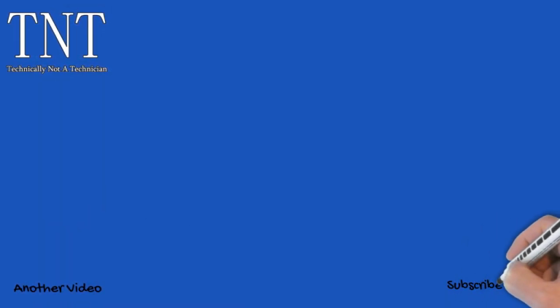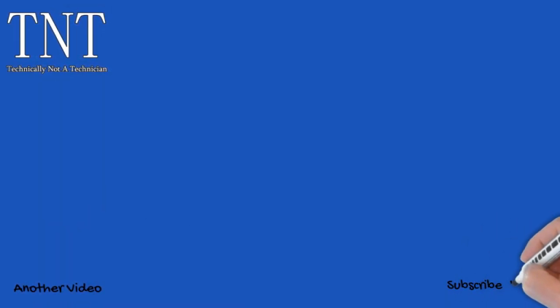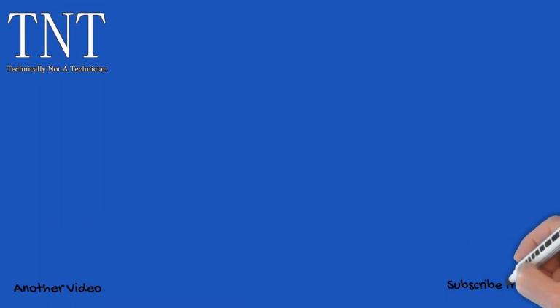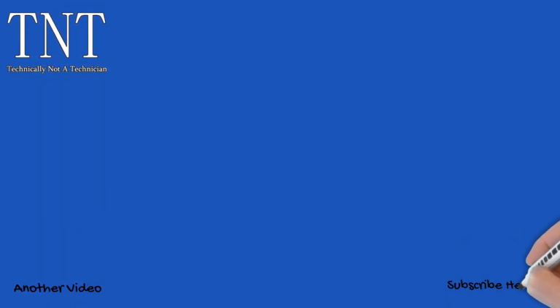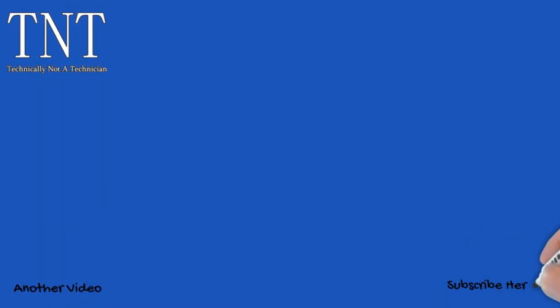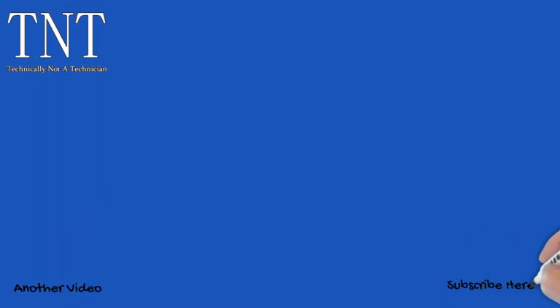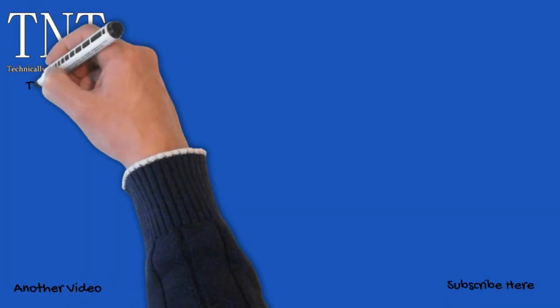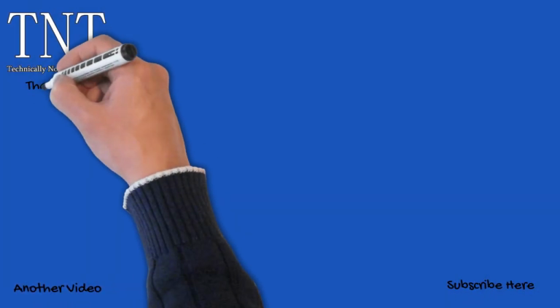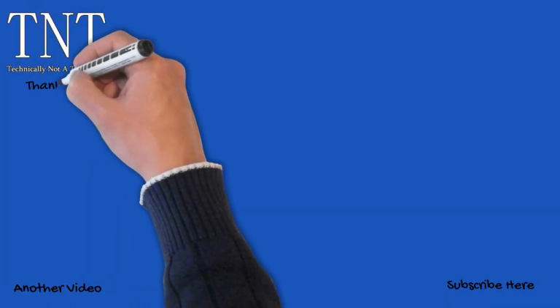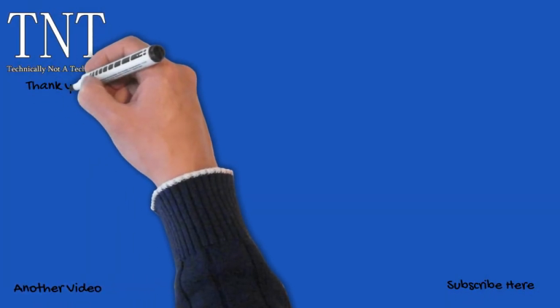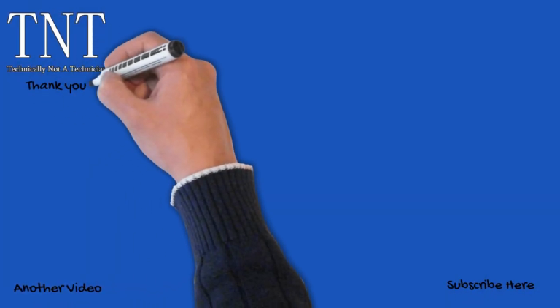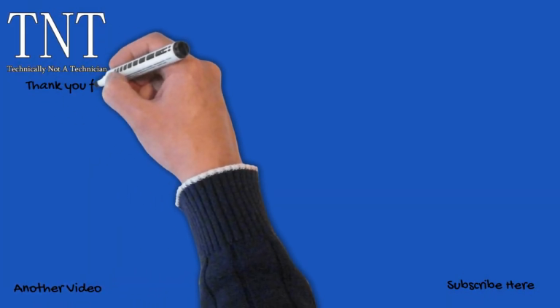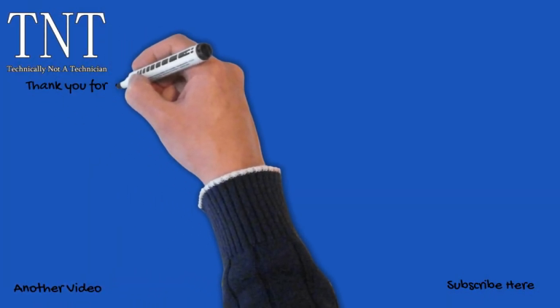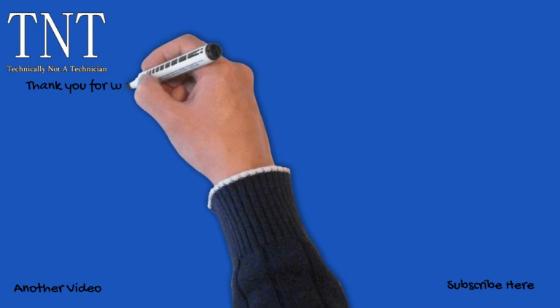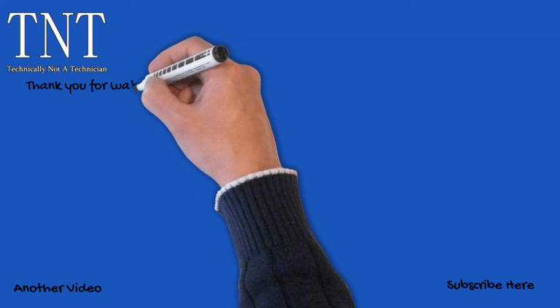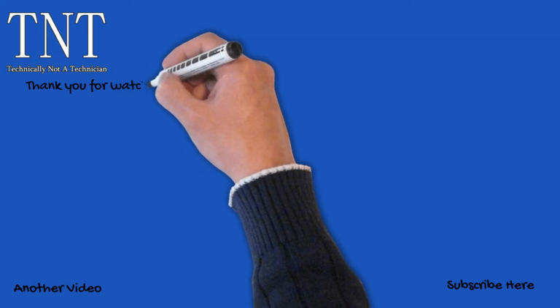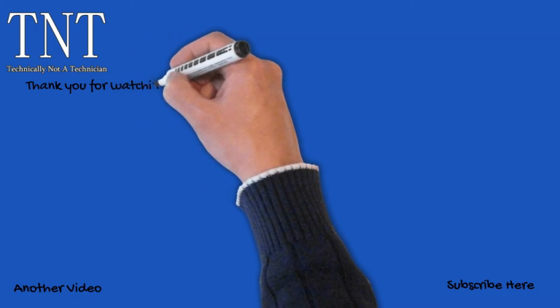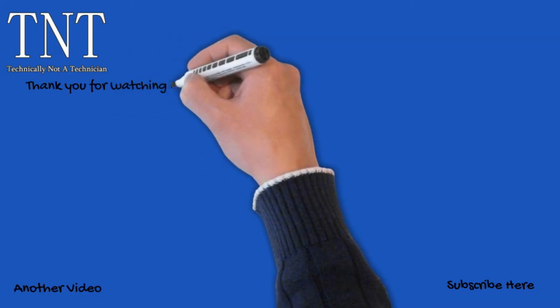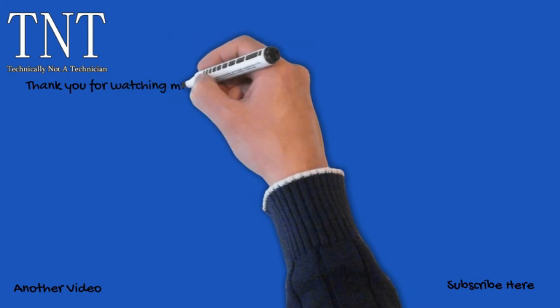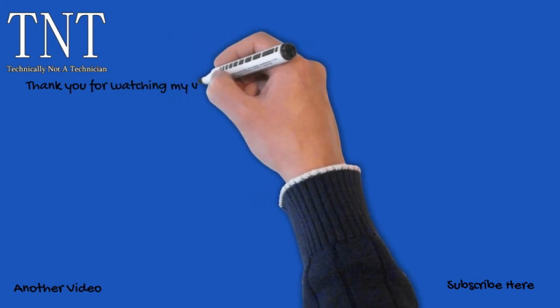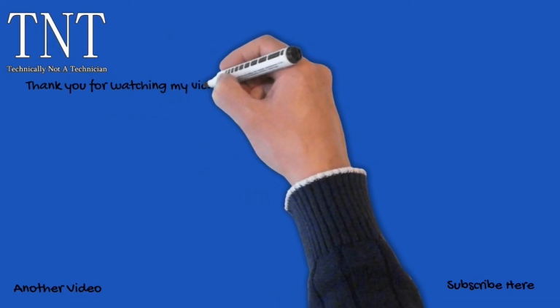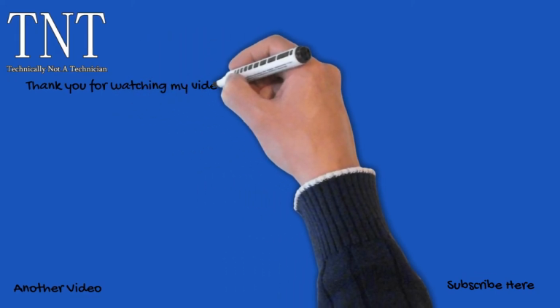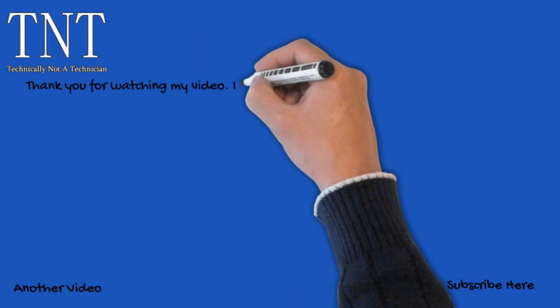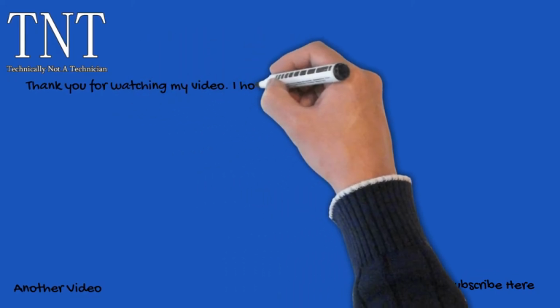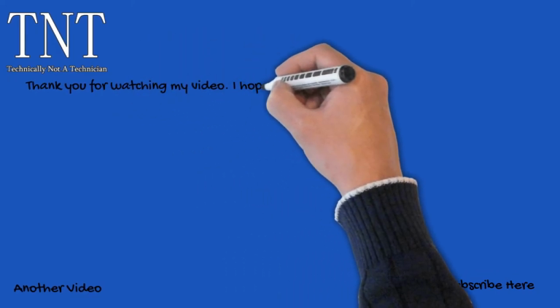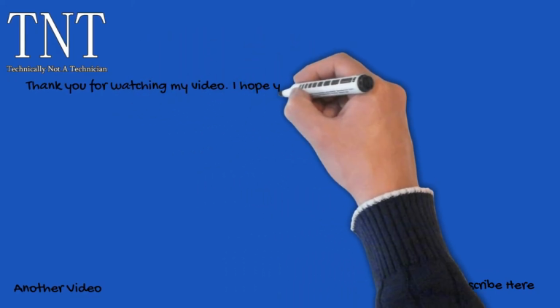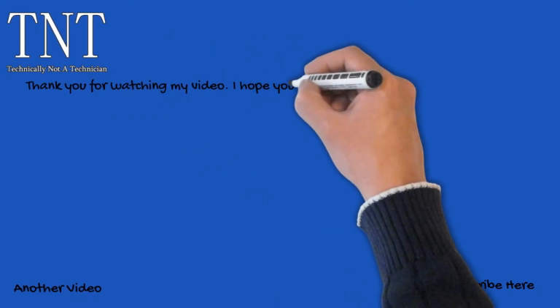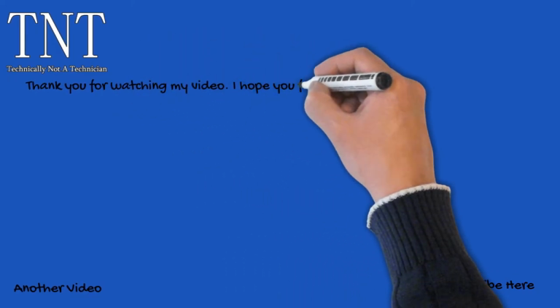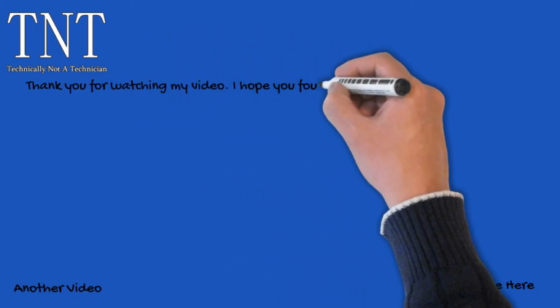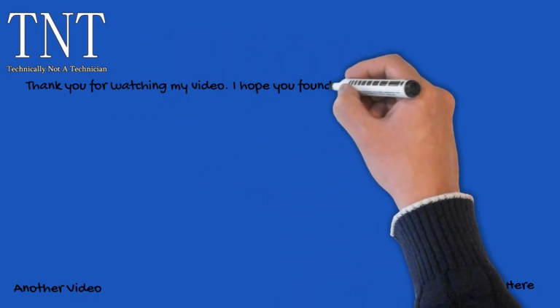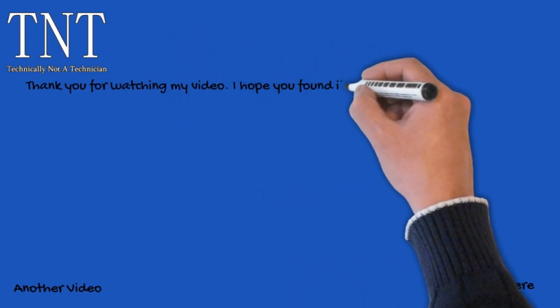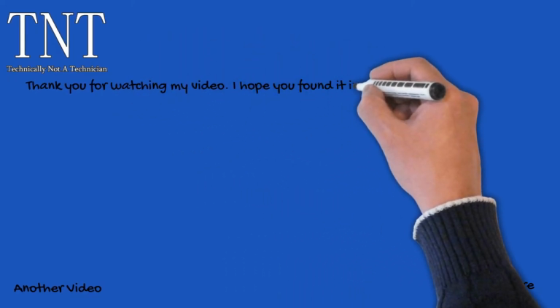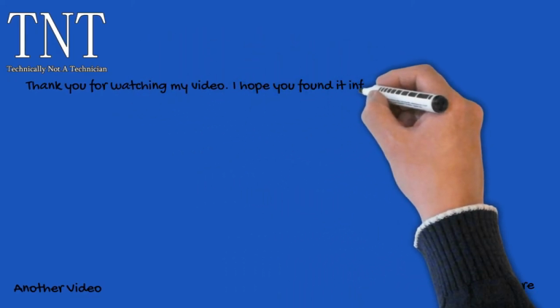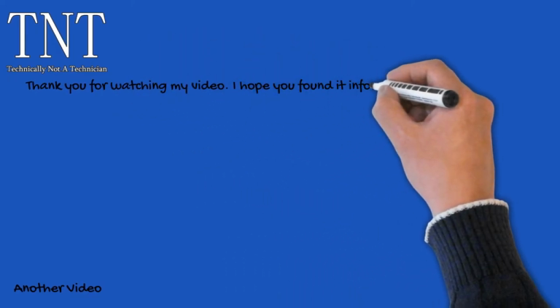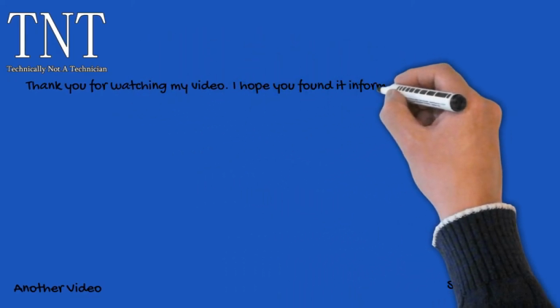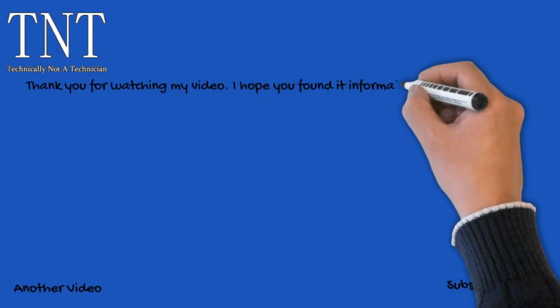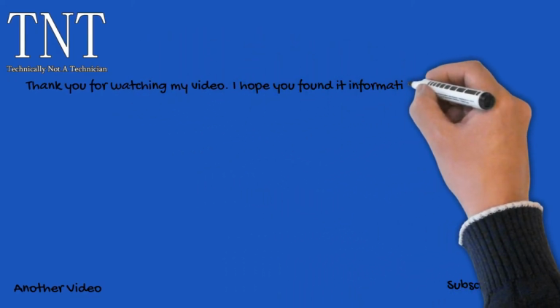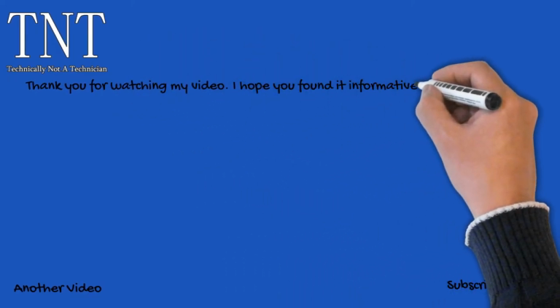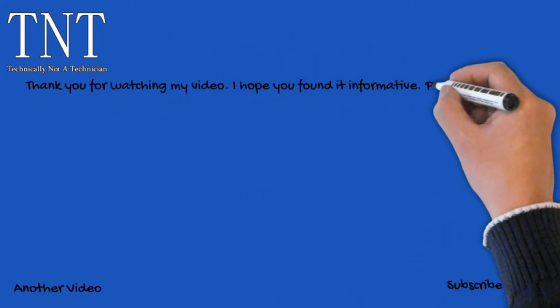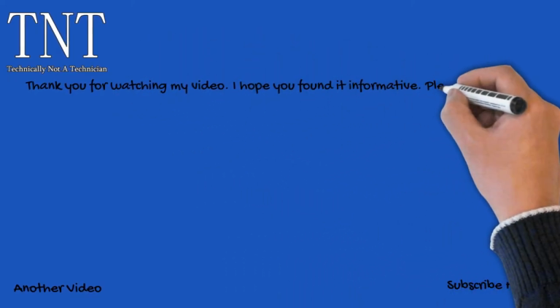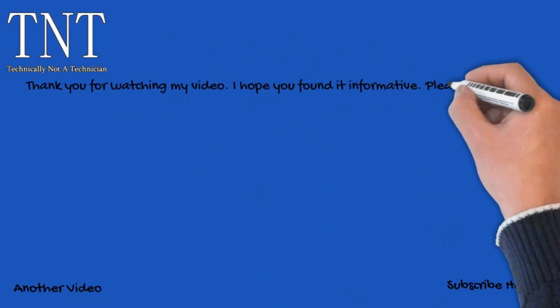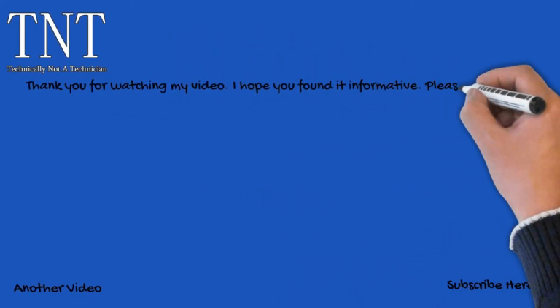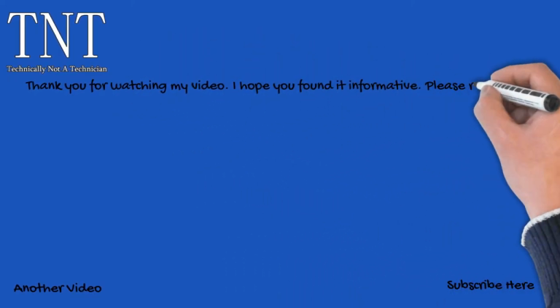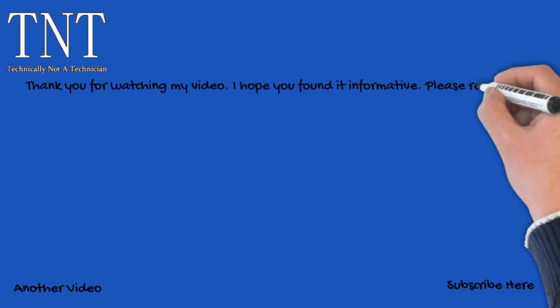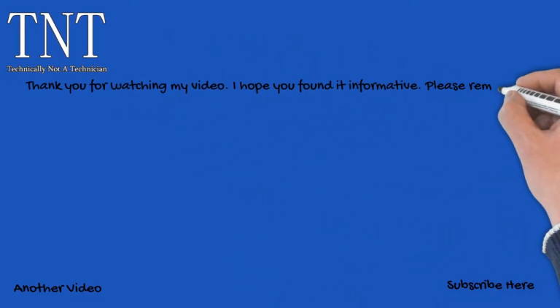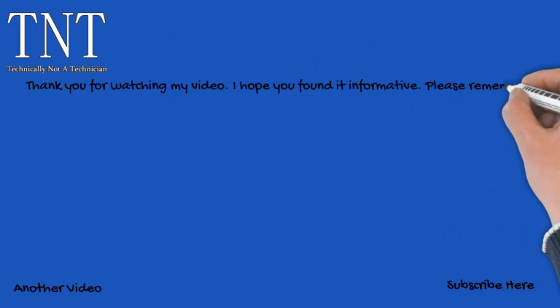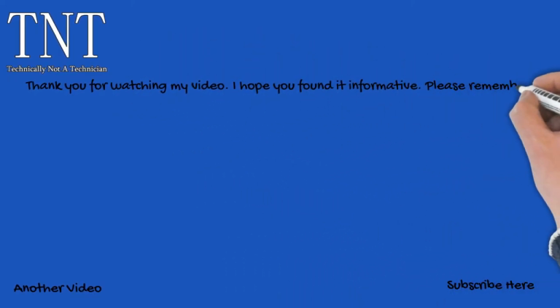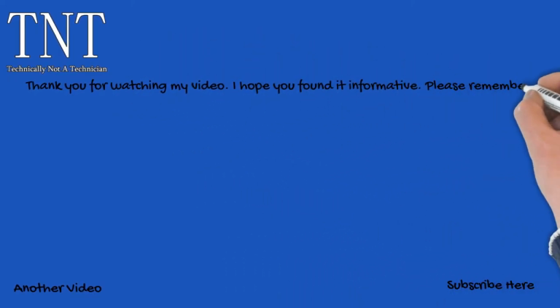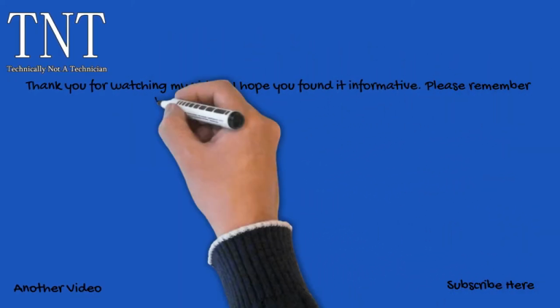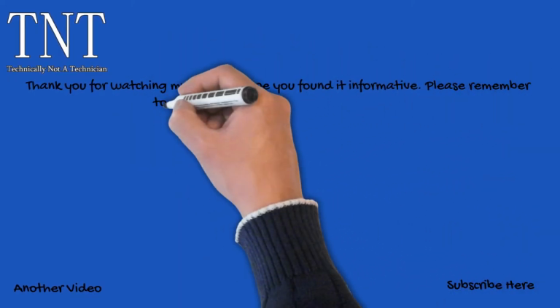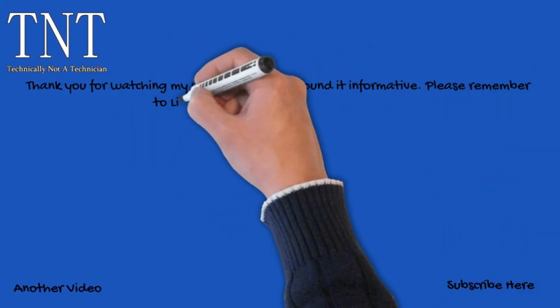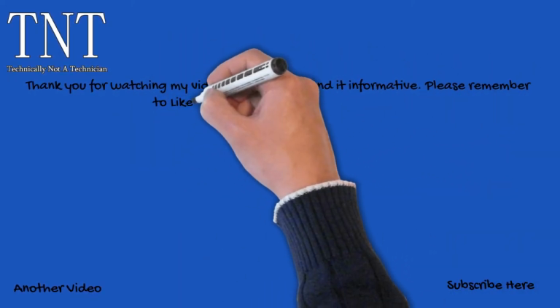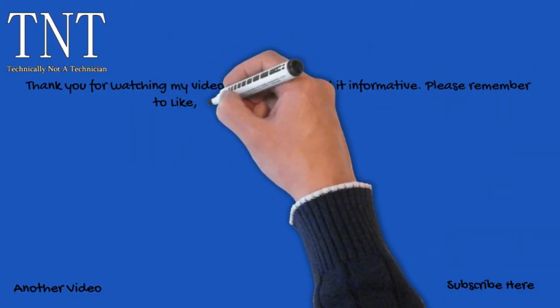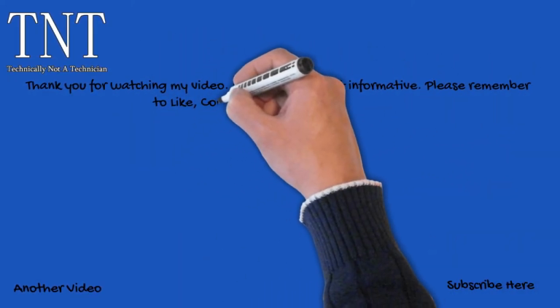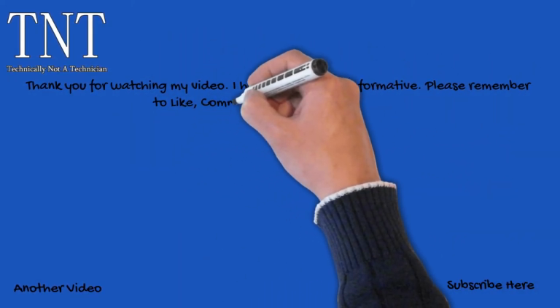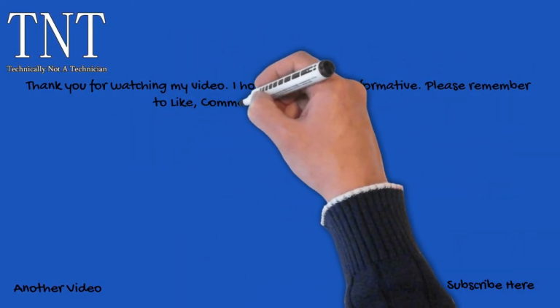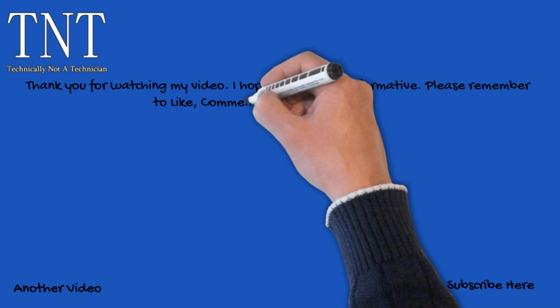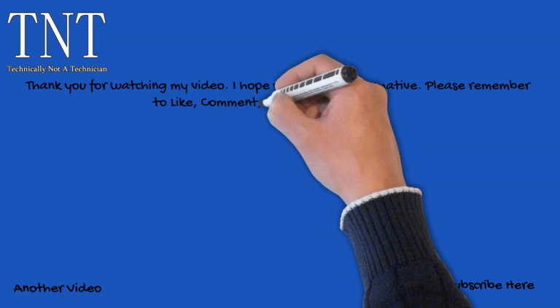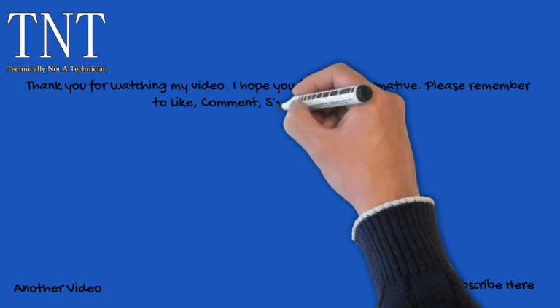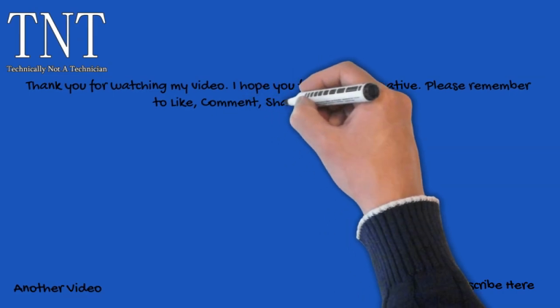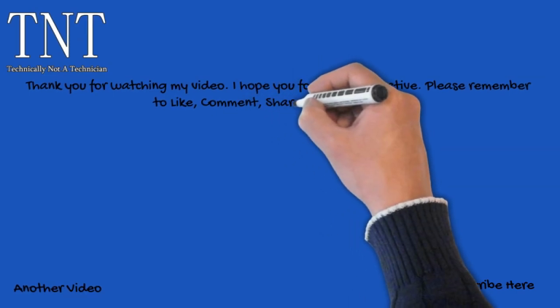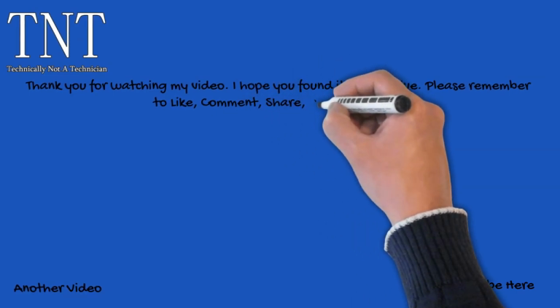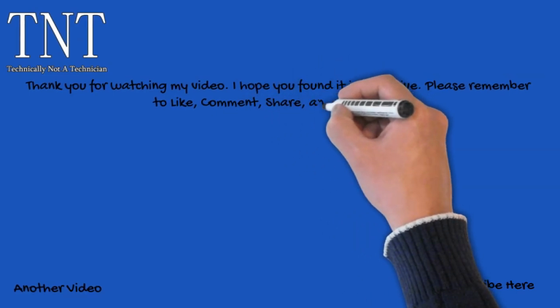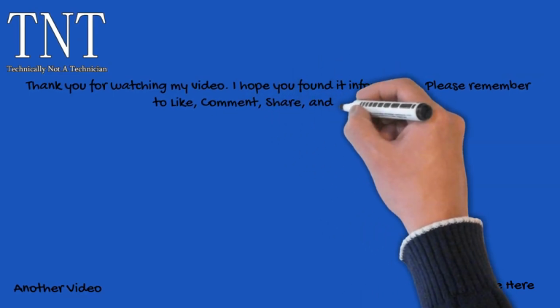Thank you for watching my video. I hope you found it informative. Please remember to like, comment, share, and subscribe.